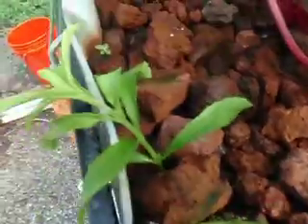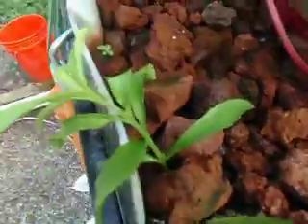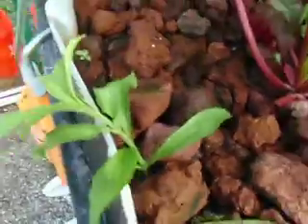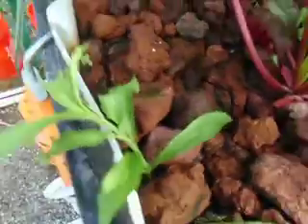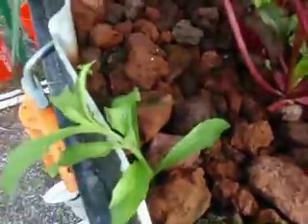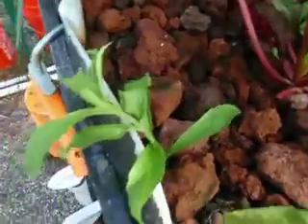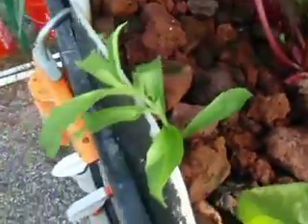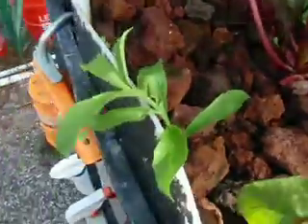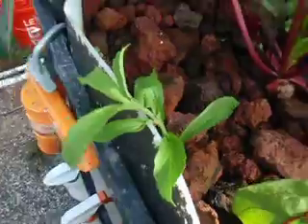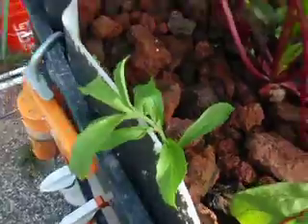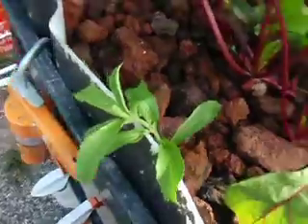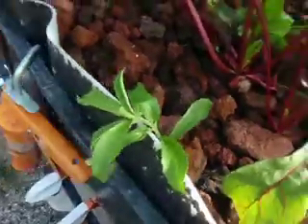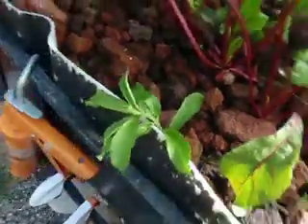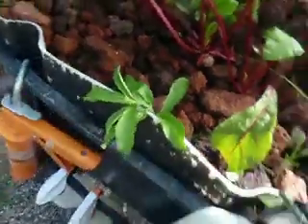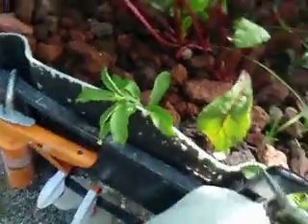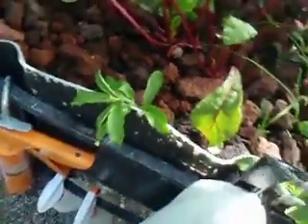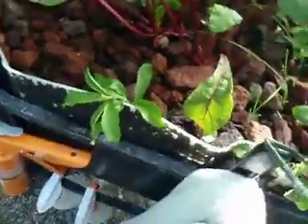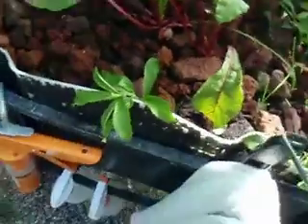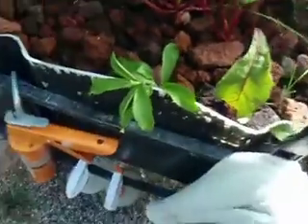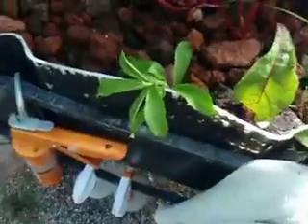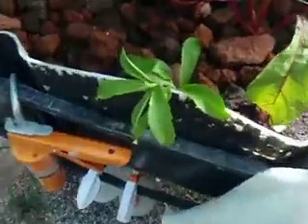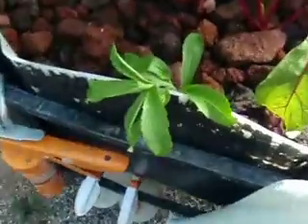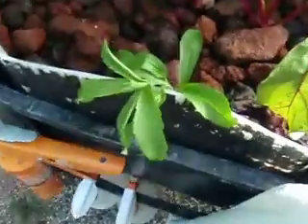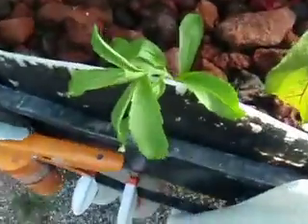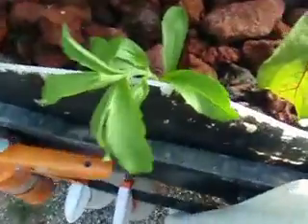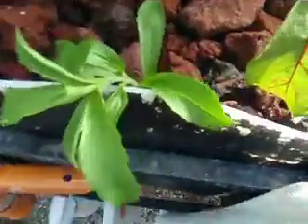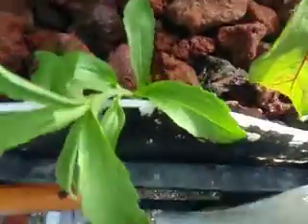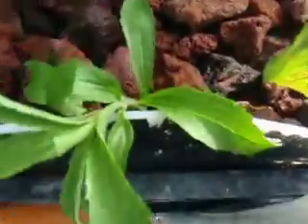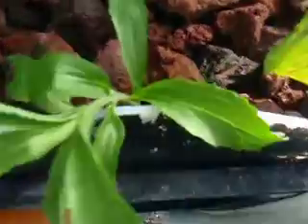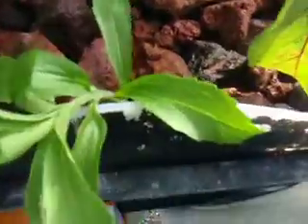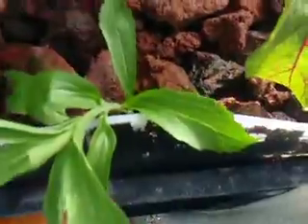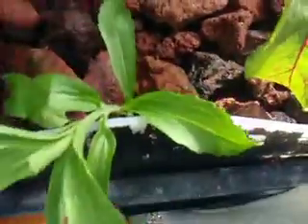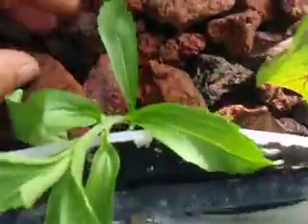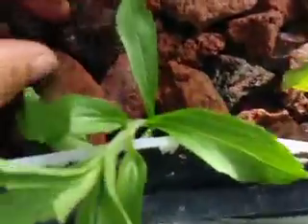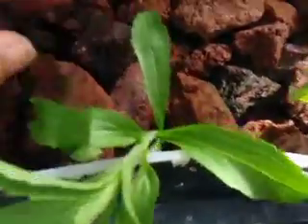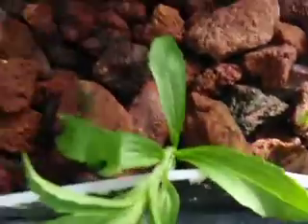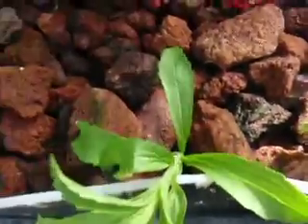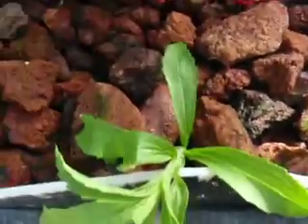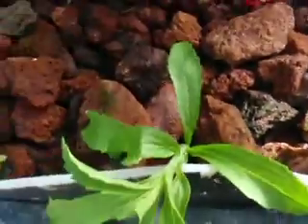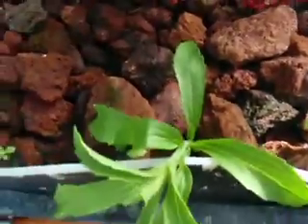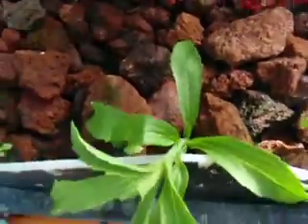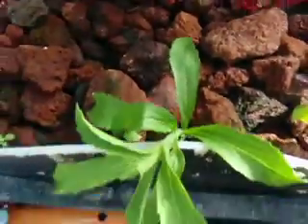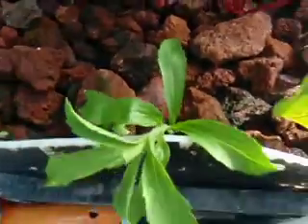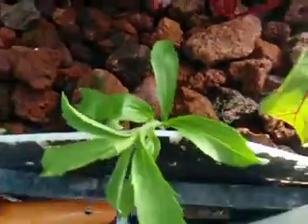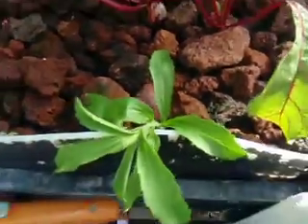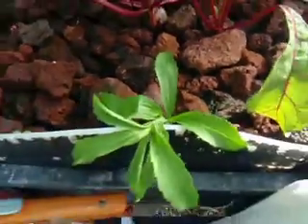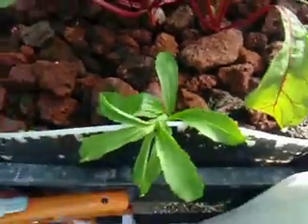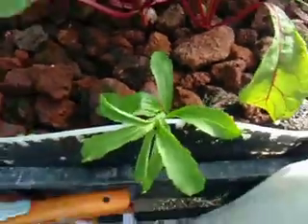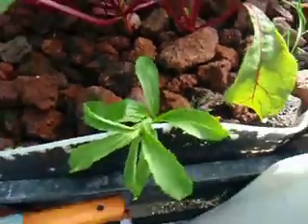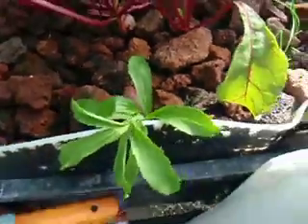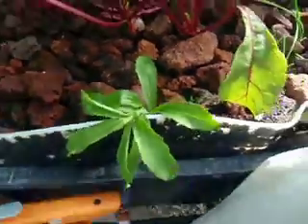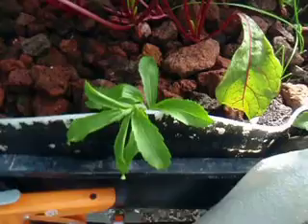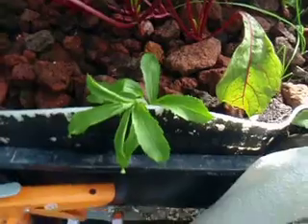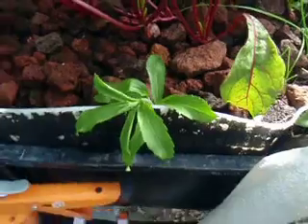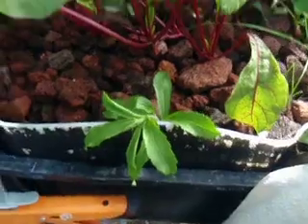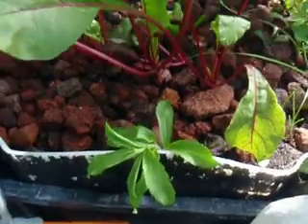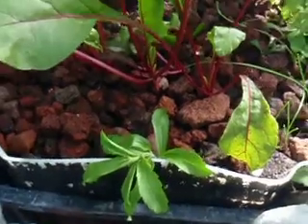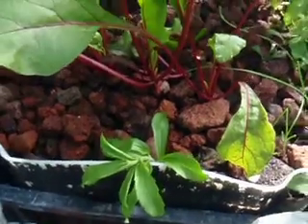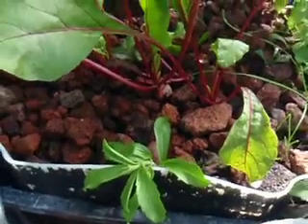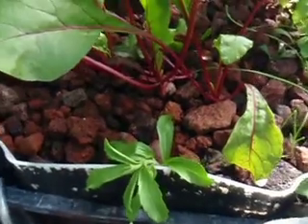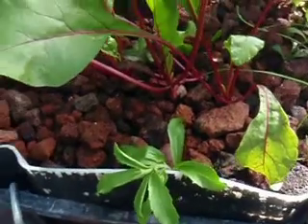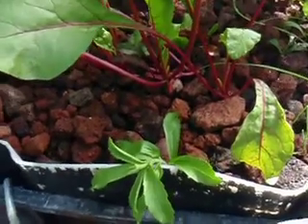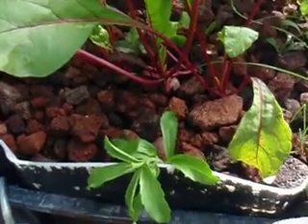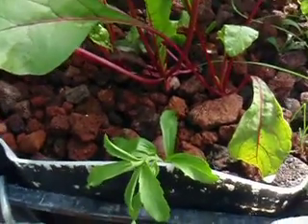We'll give this about a week, and I'll try to remember to come back out, and I'll dig it back out, and we'll look for roots. Have a great day, True Aquaponics.